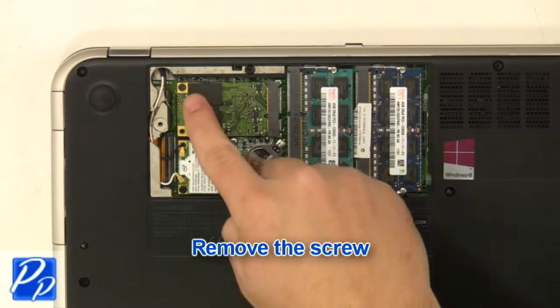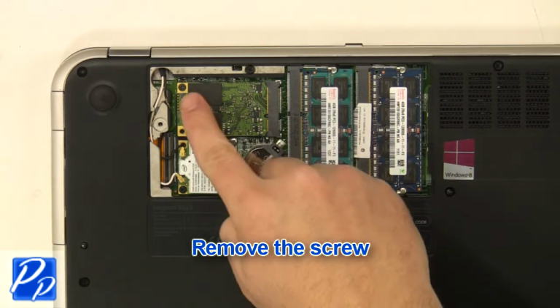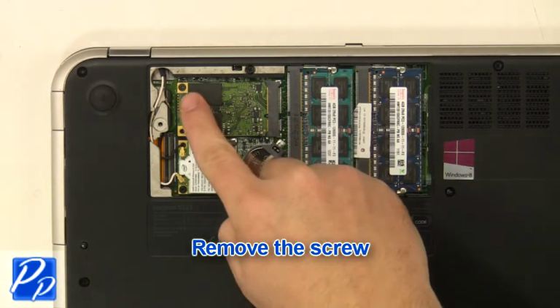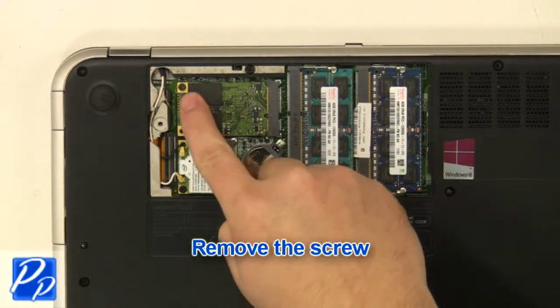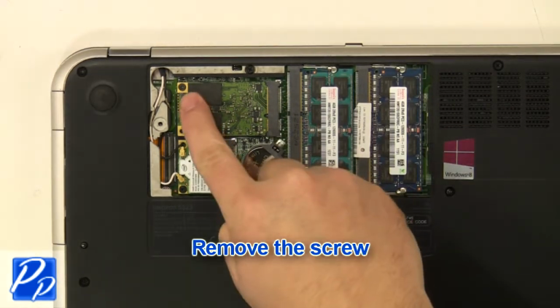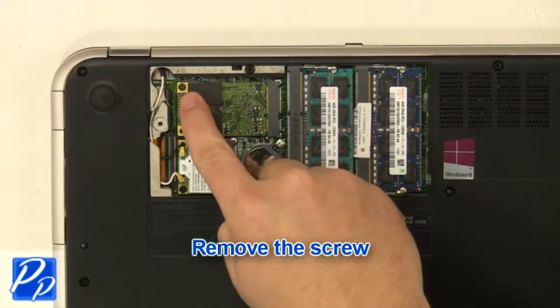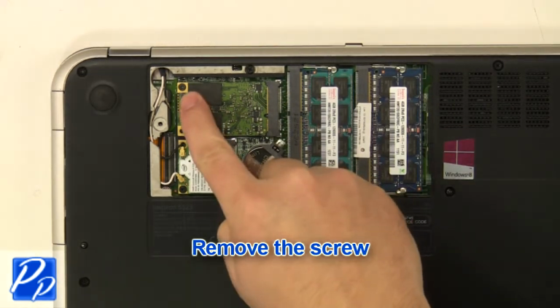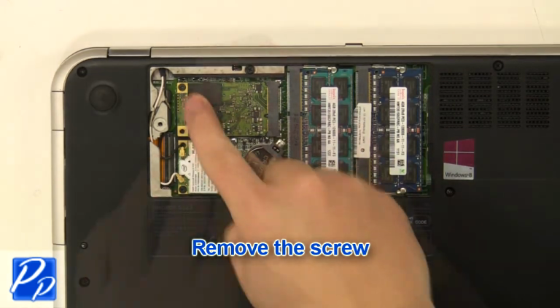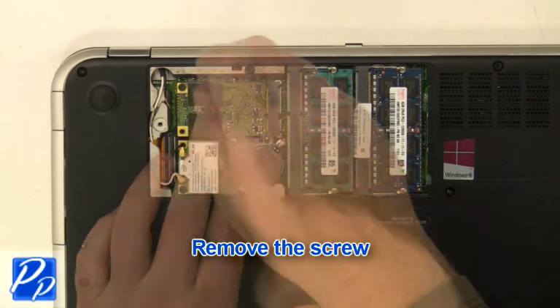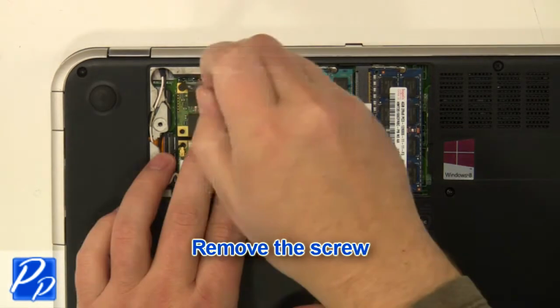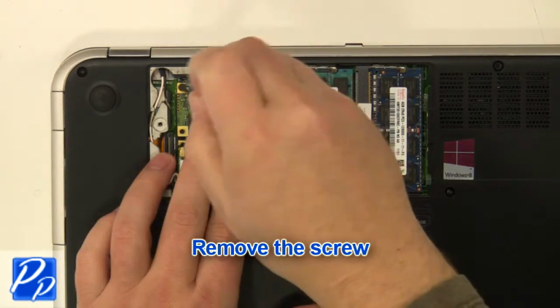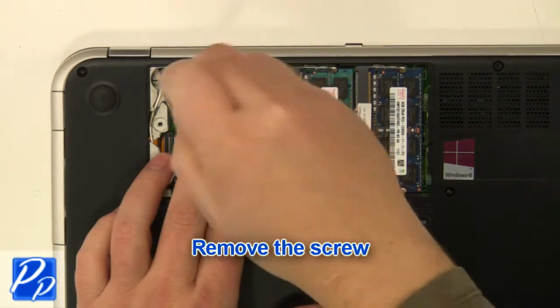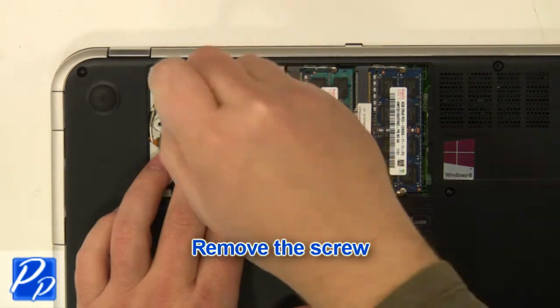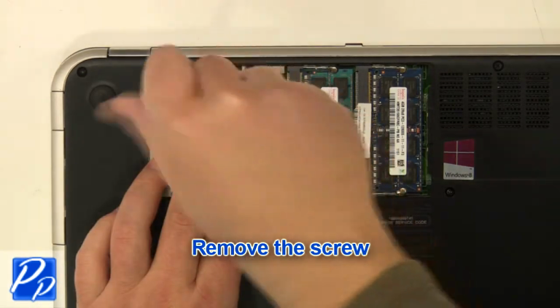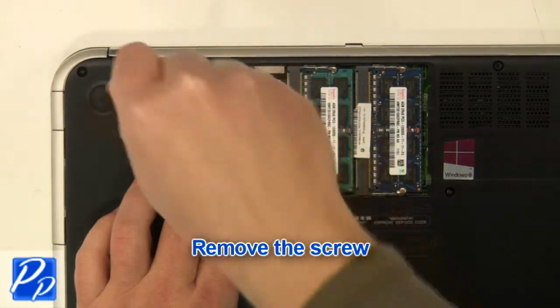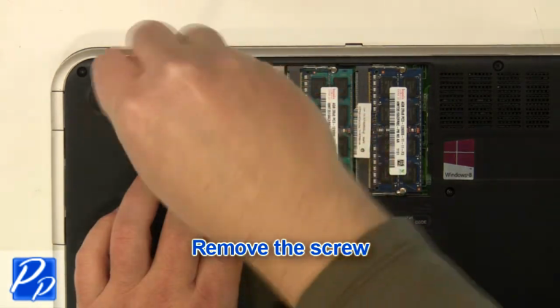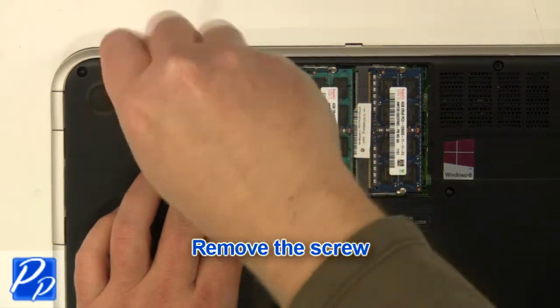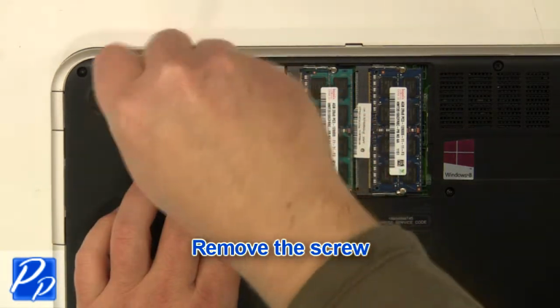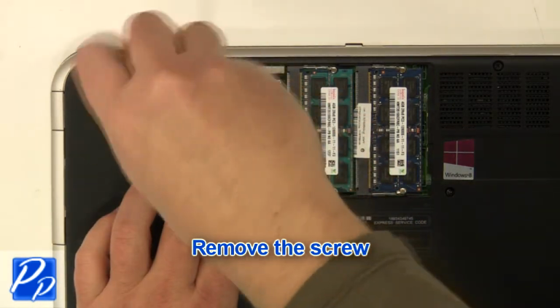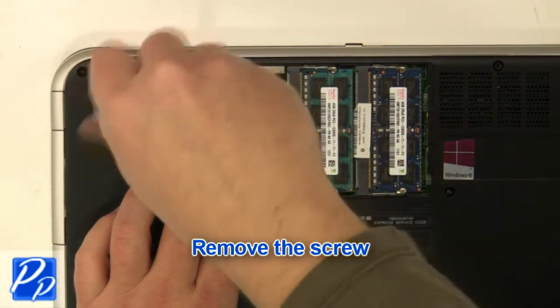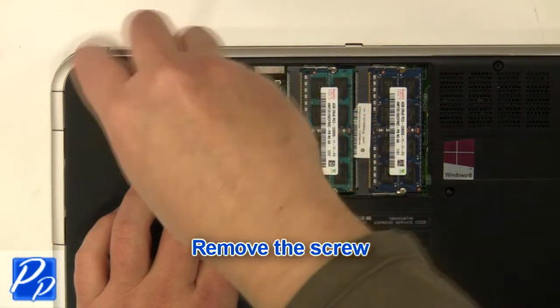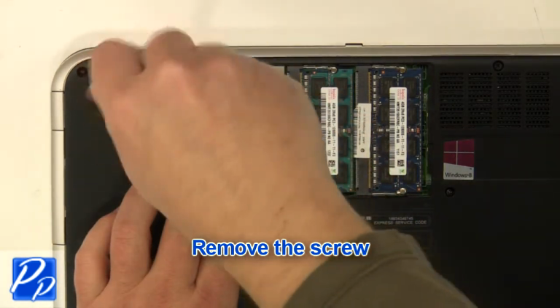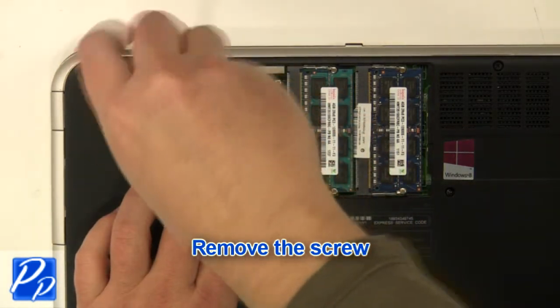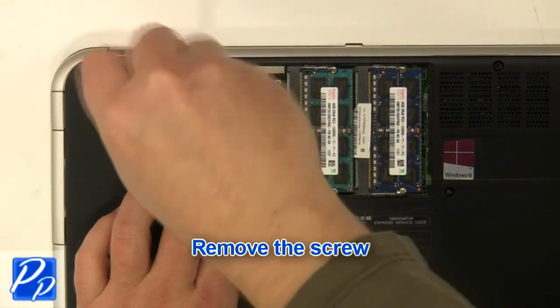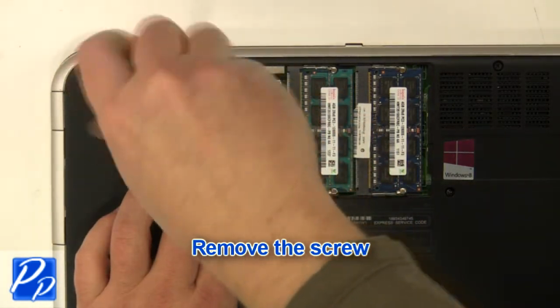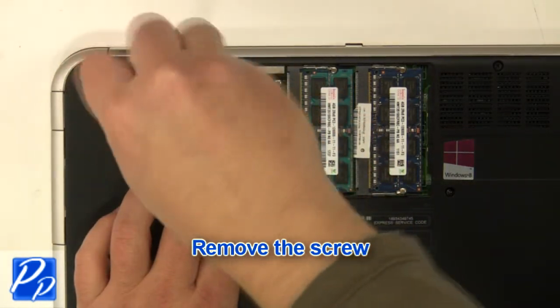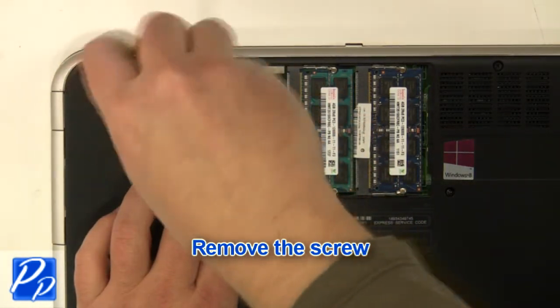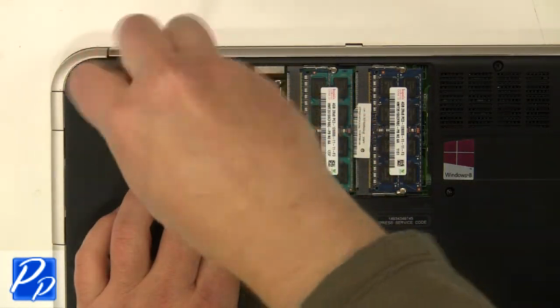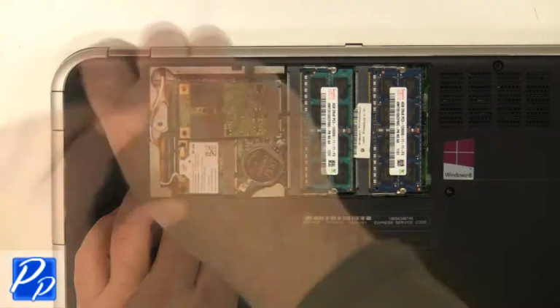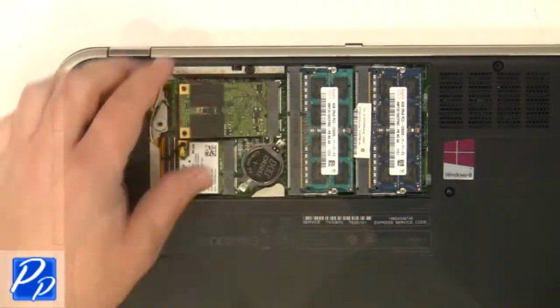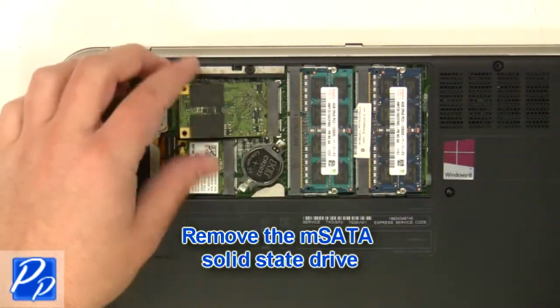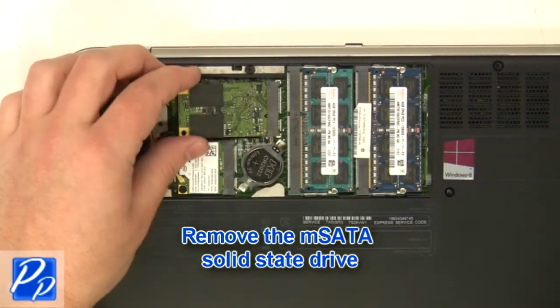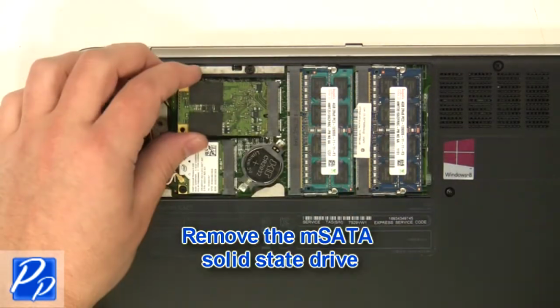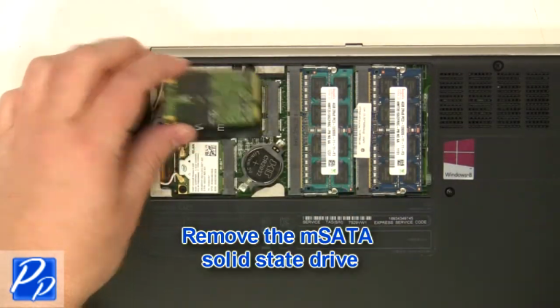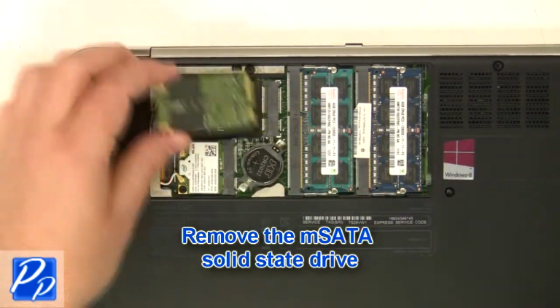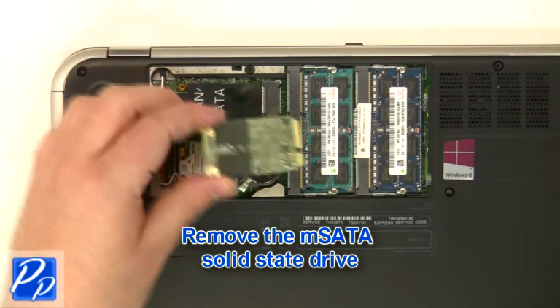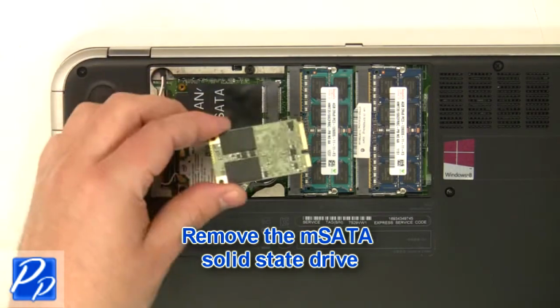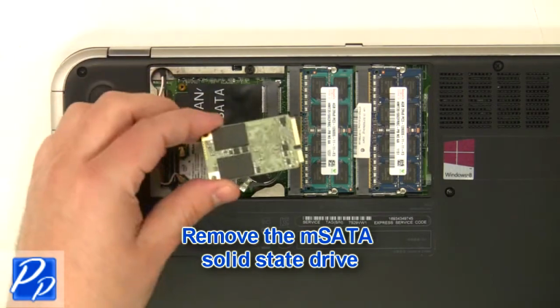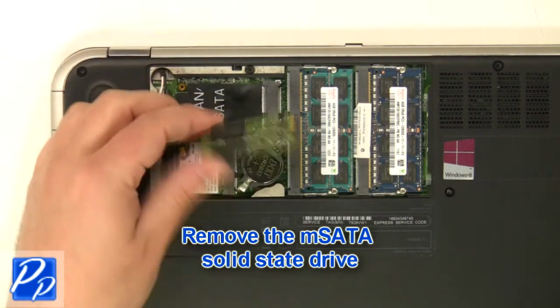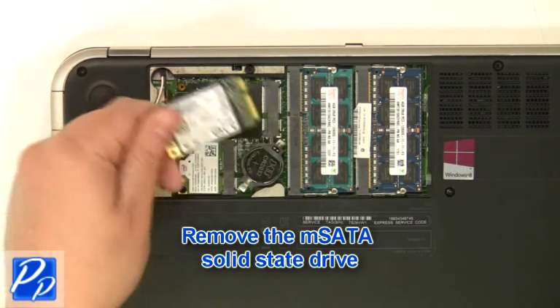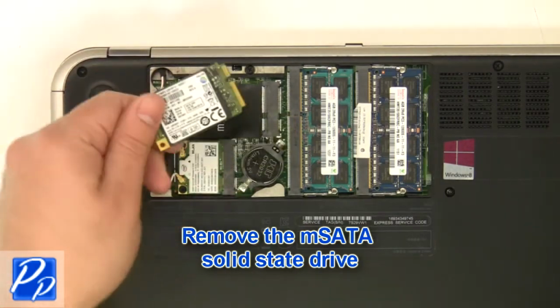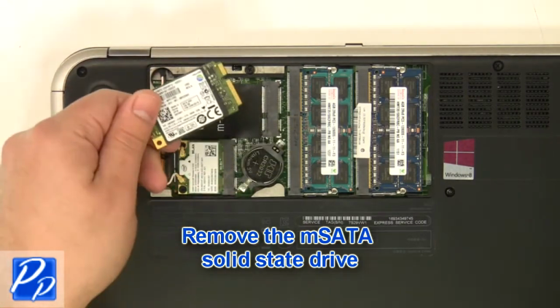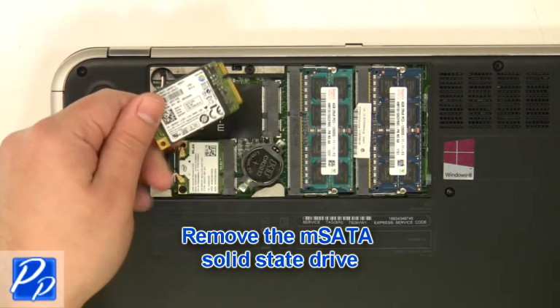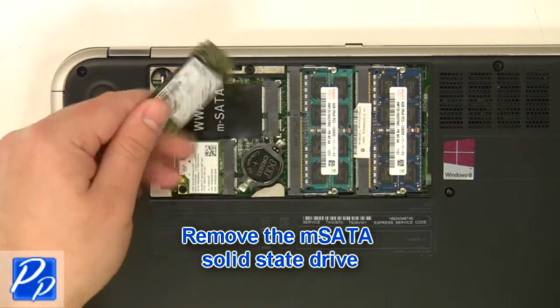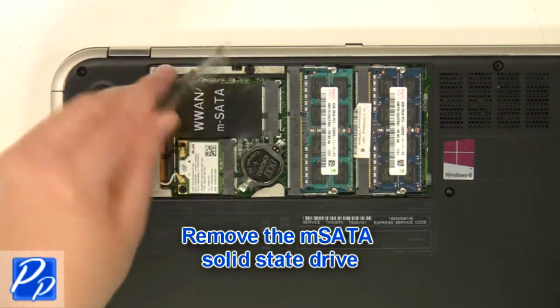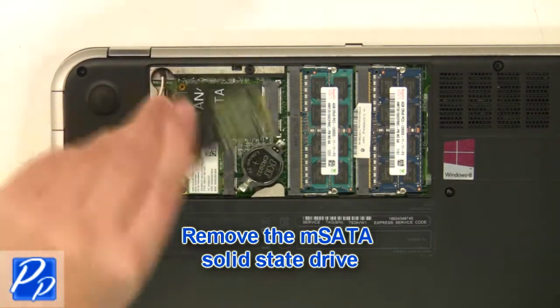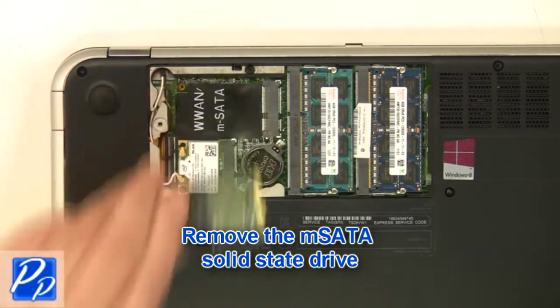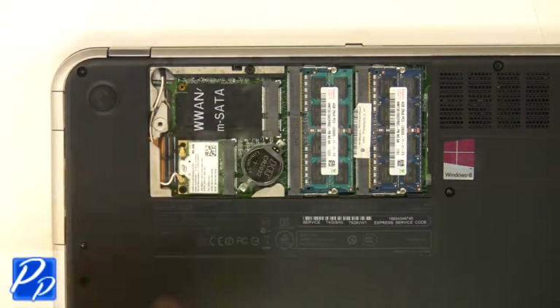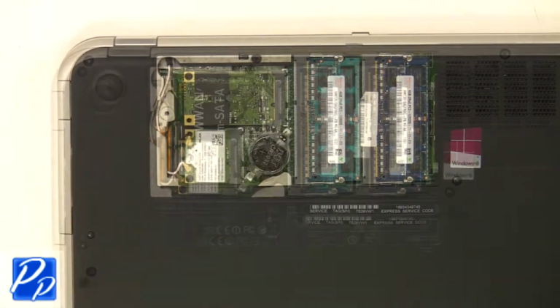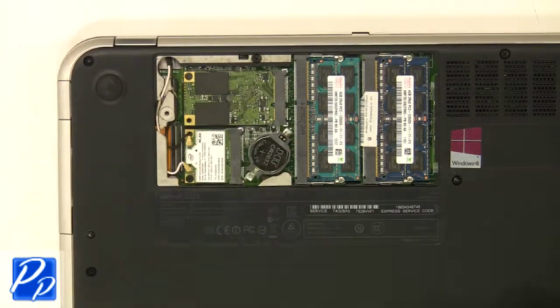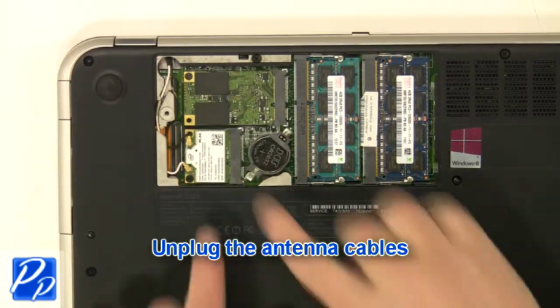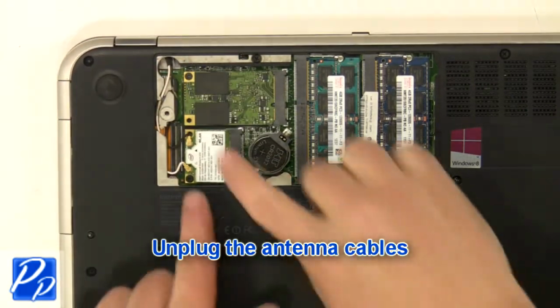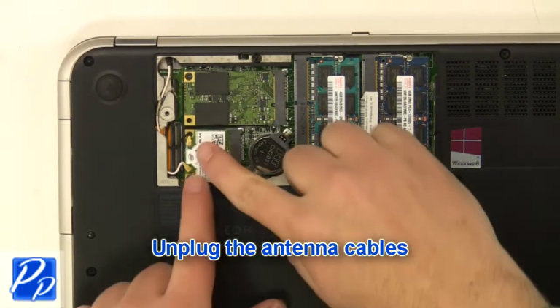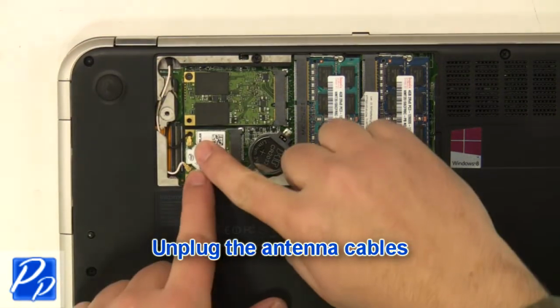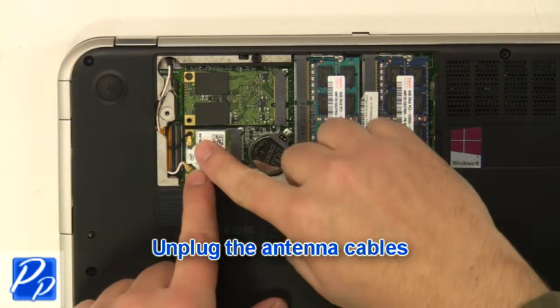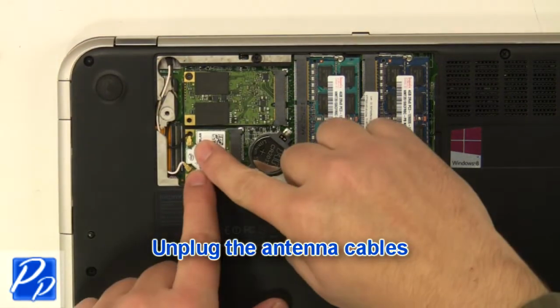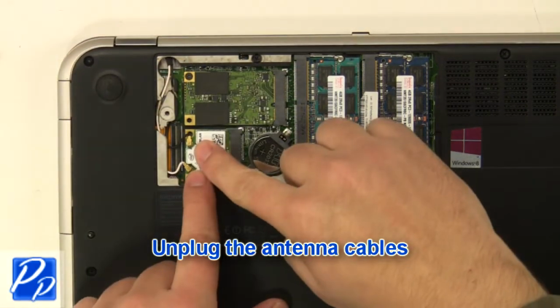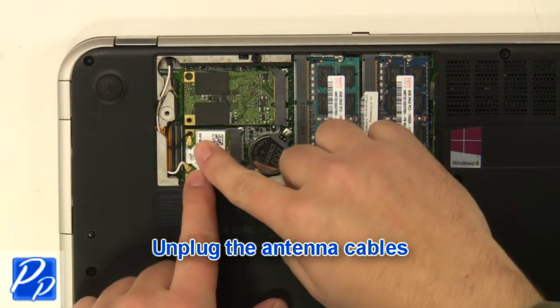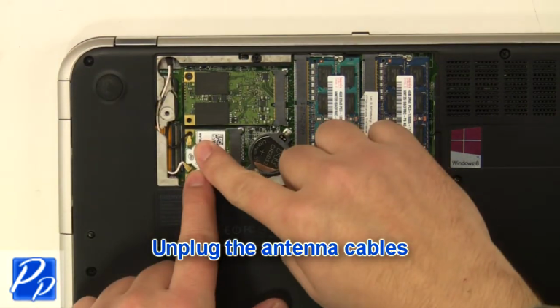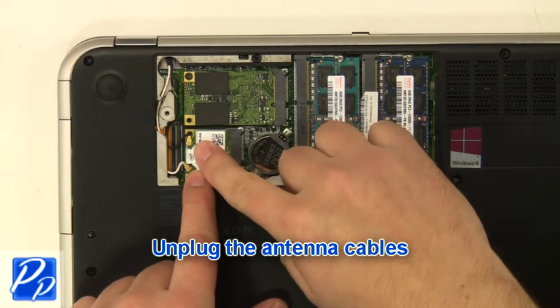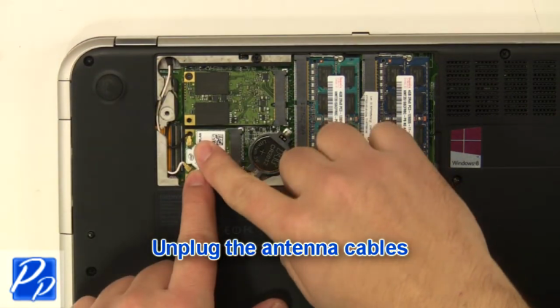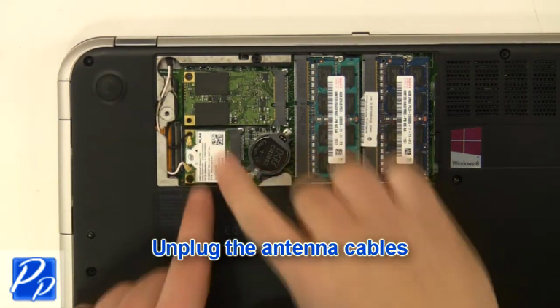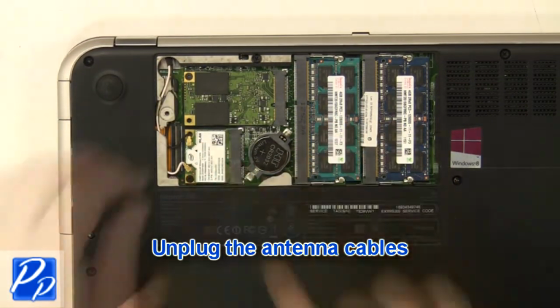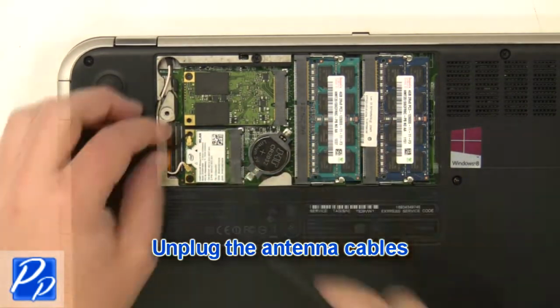Remove the screw and remove the mSATA solid-state drive. Unplug the antenna cables.